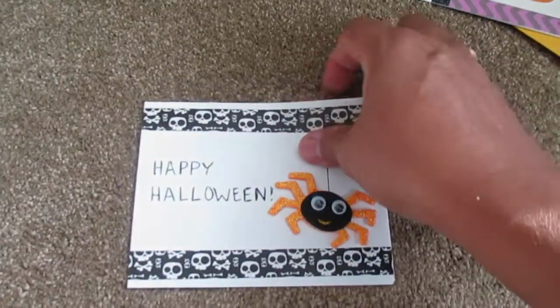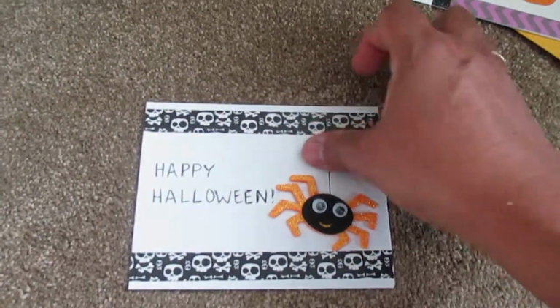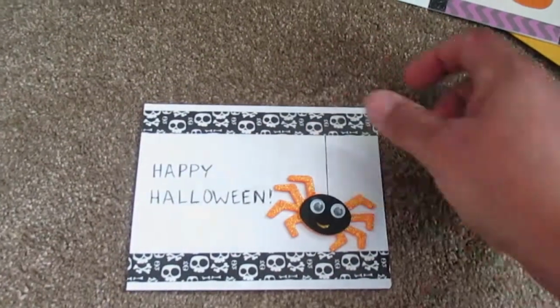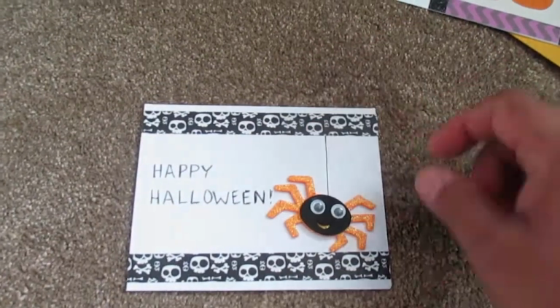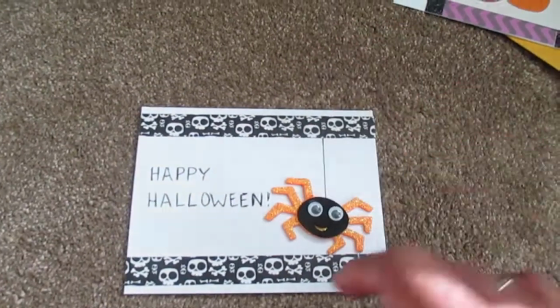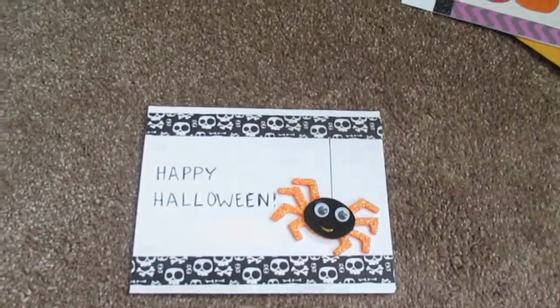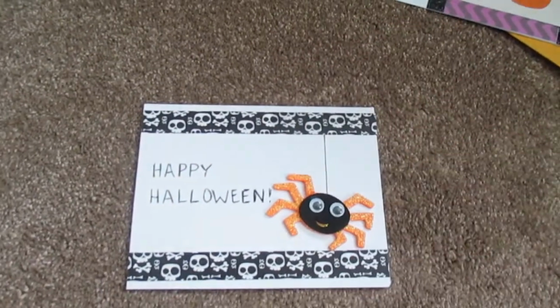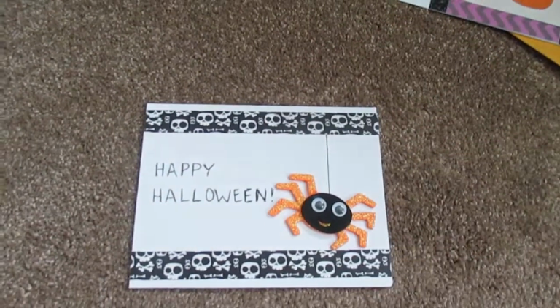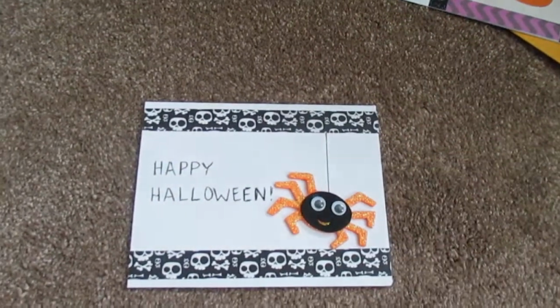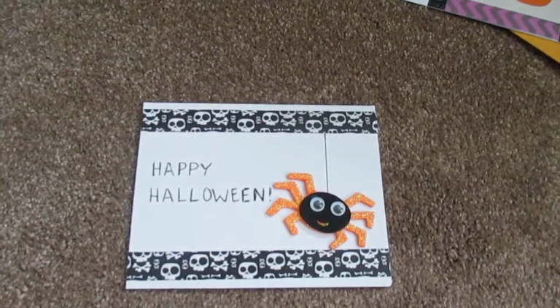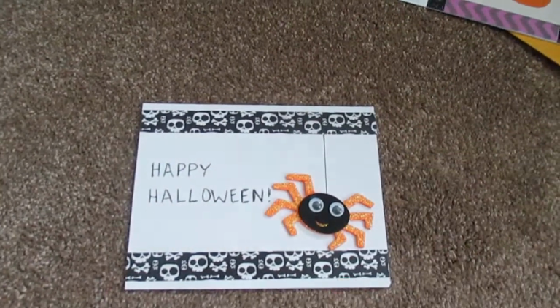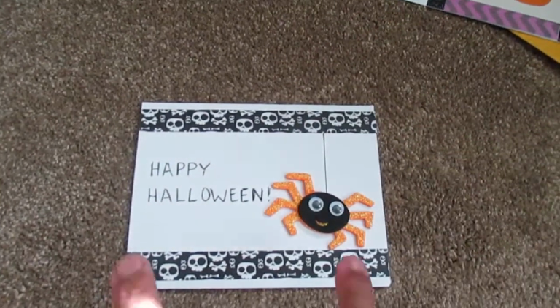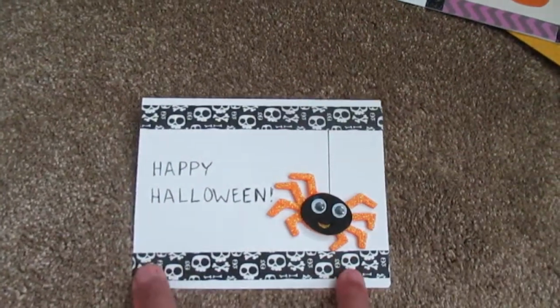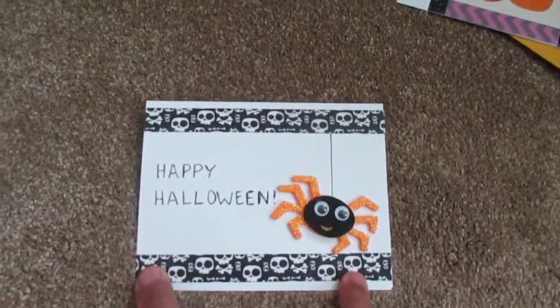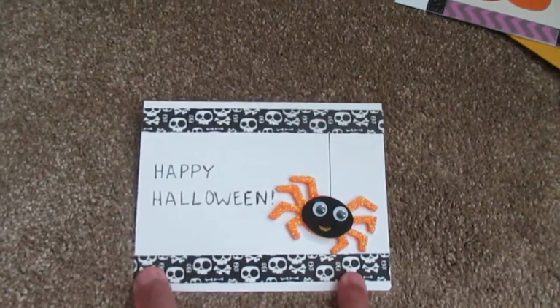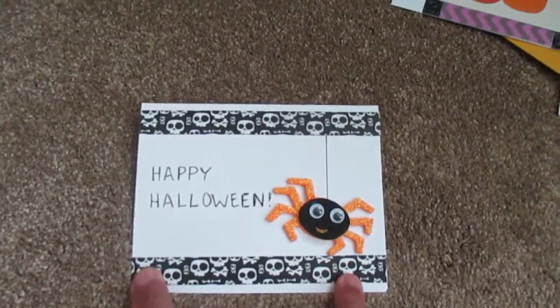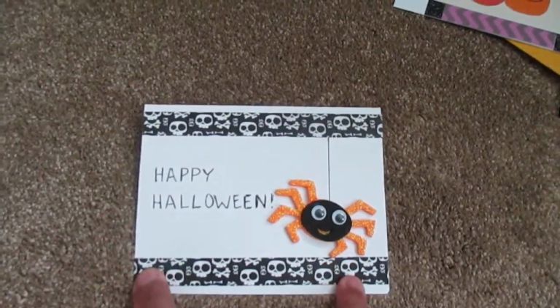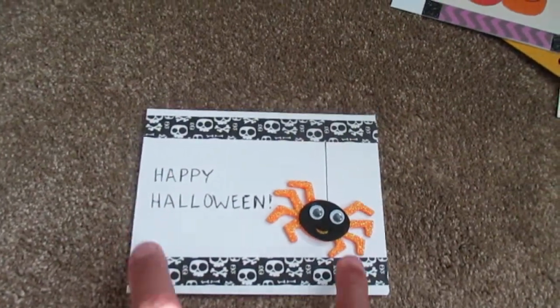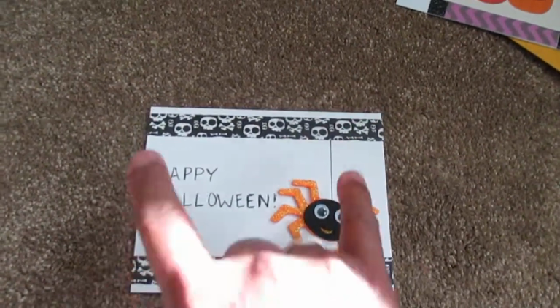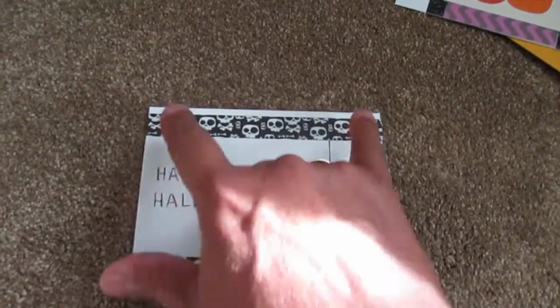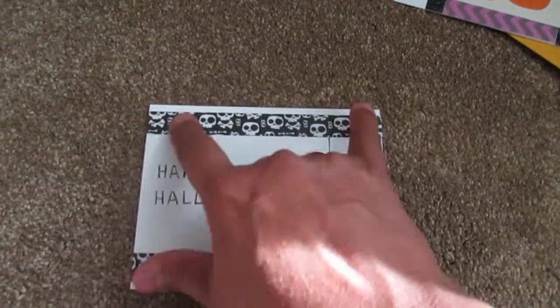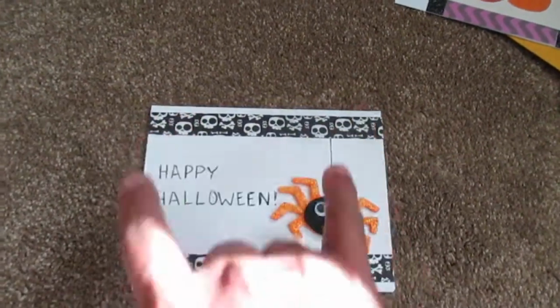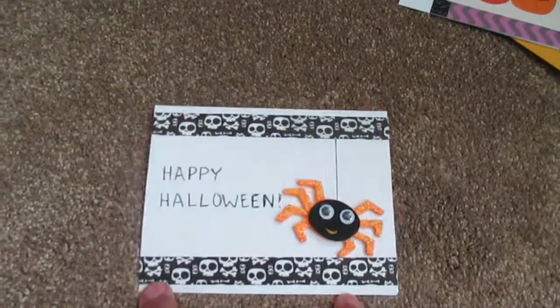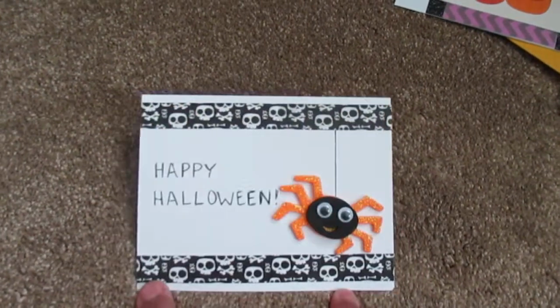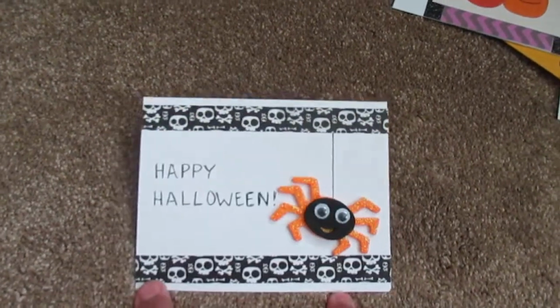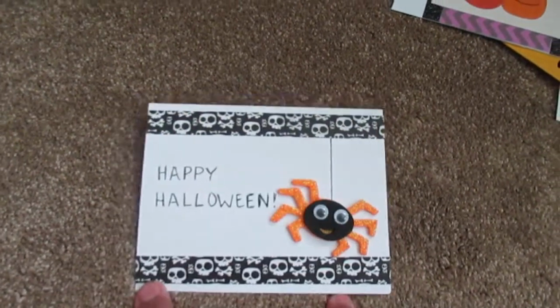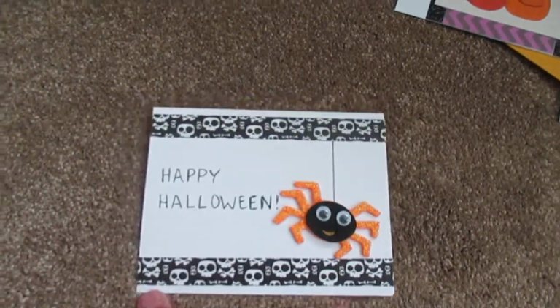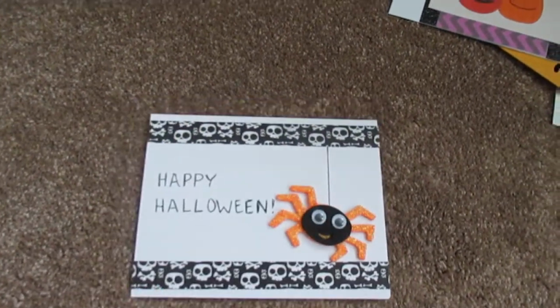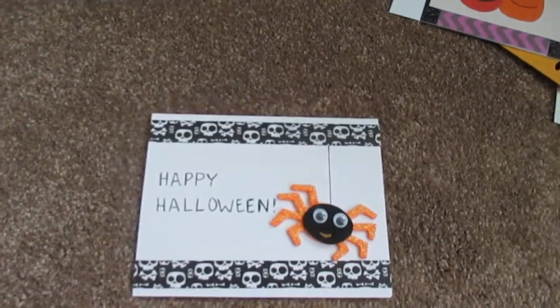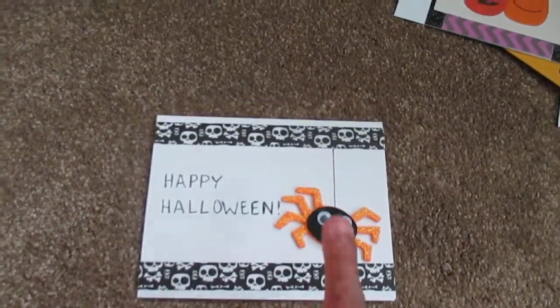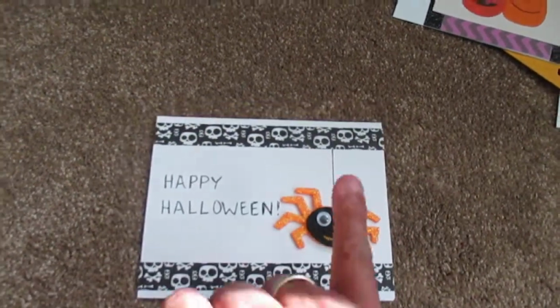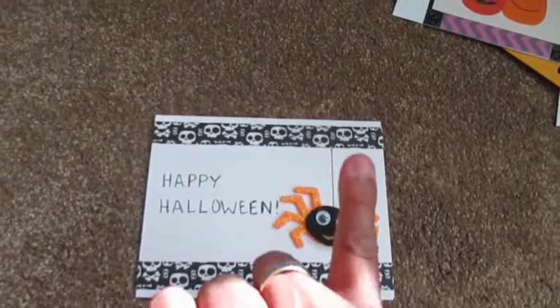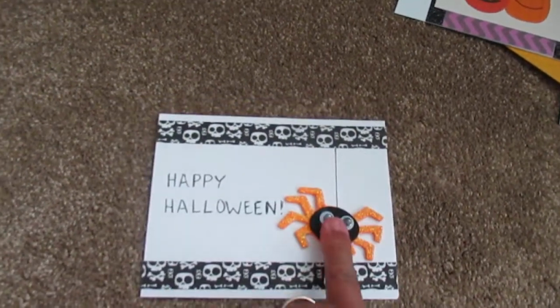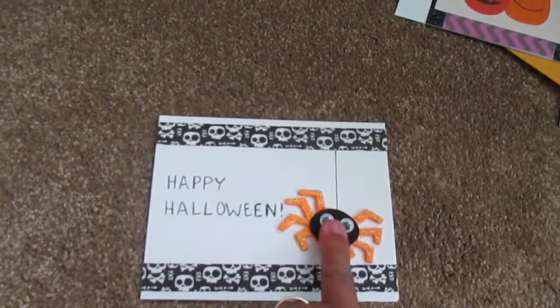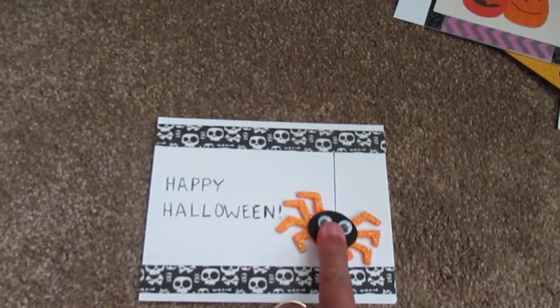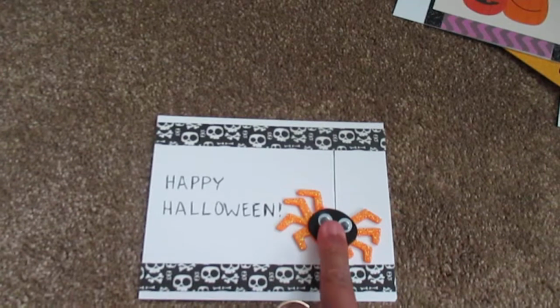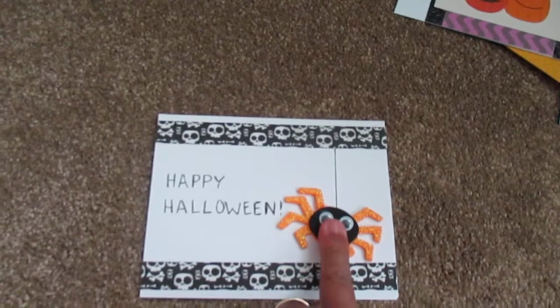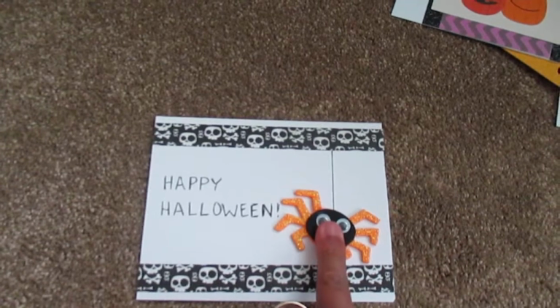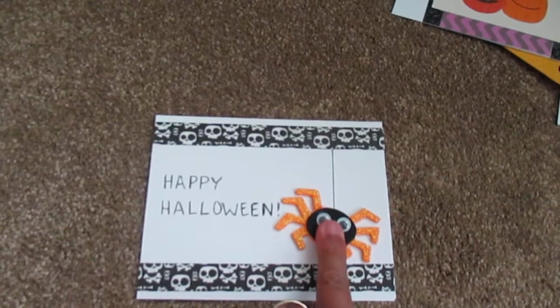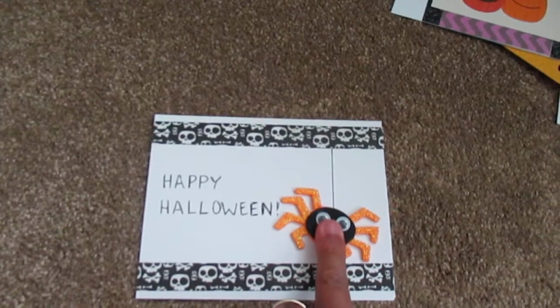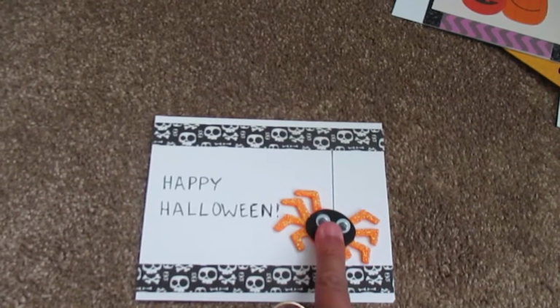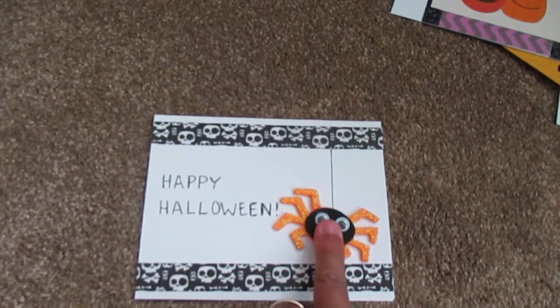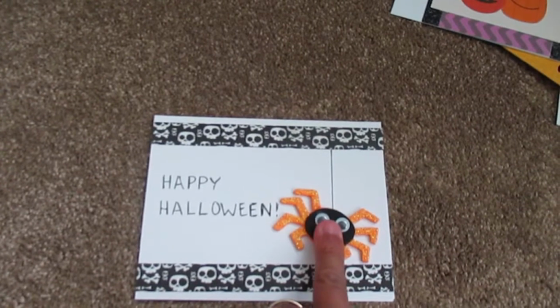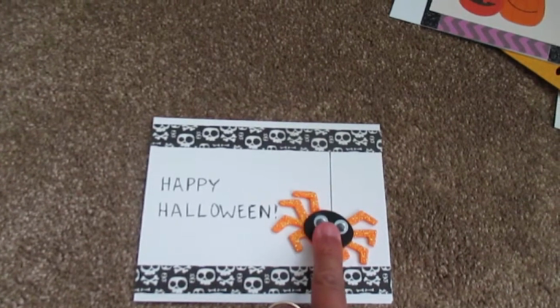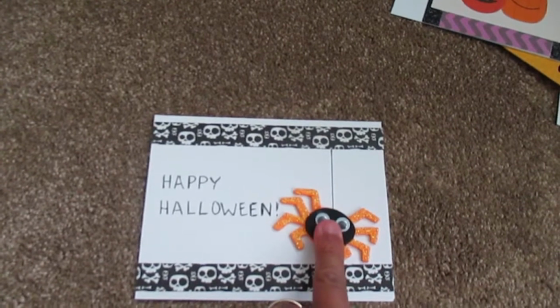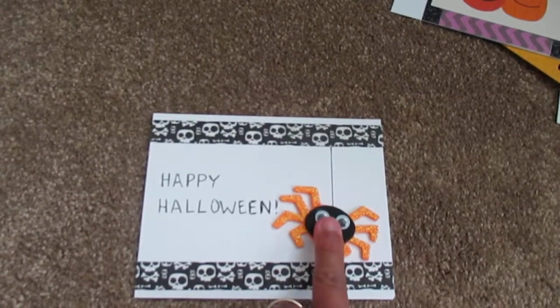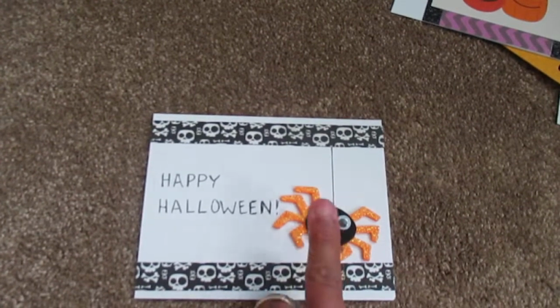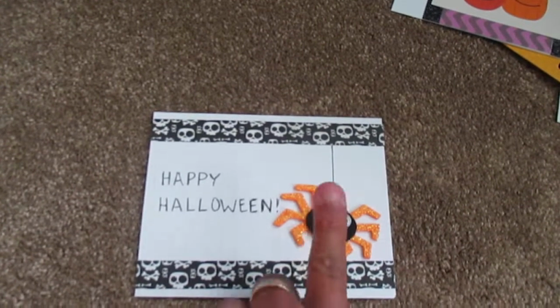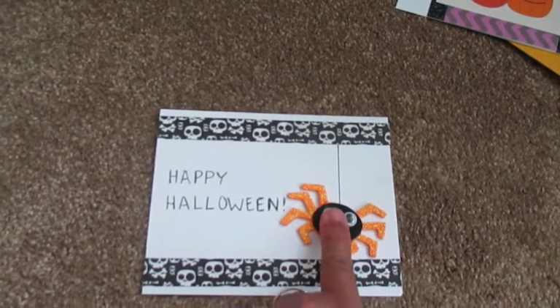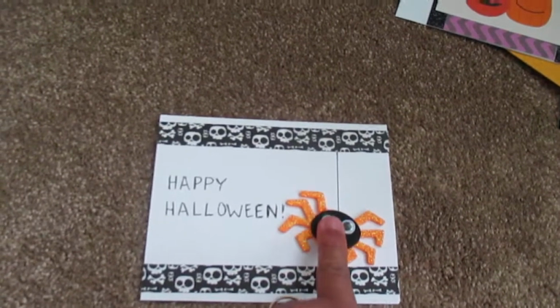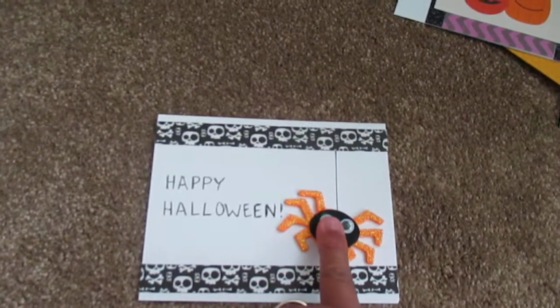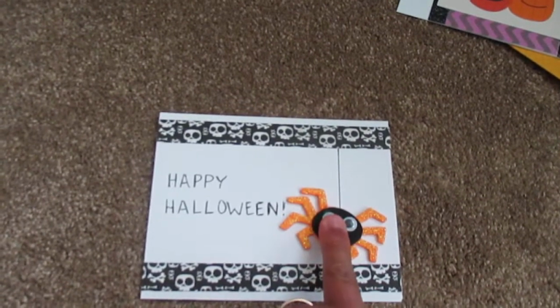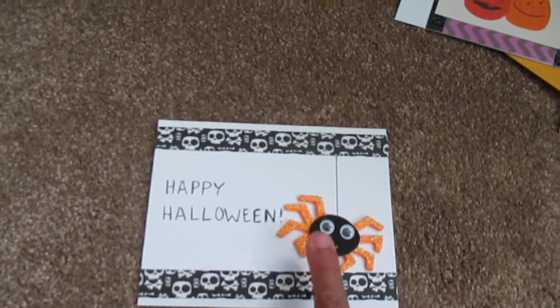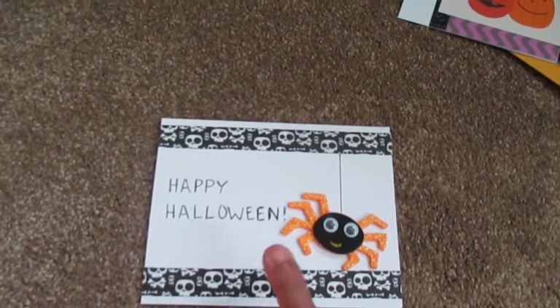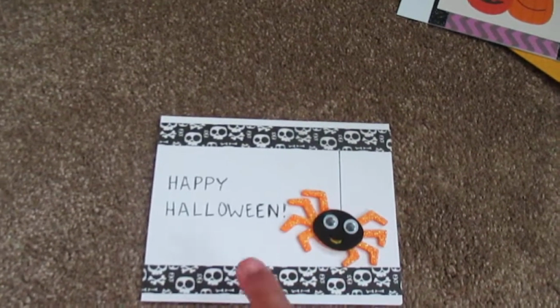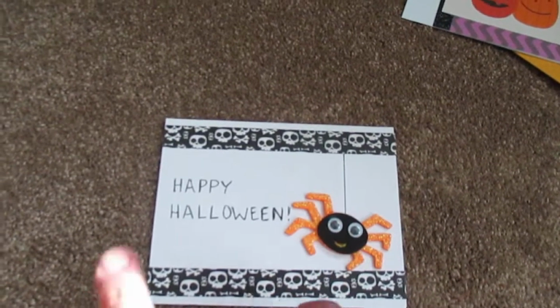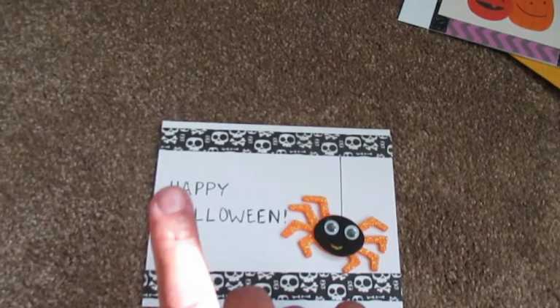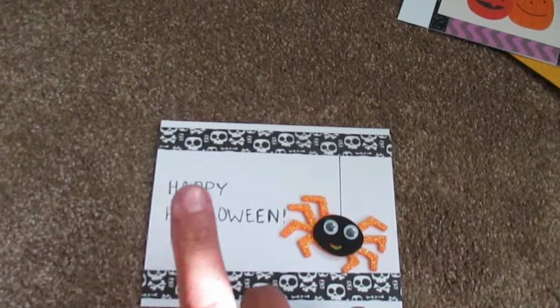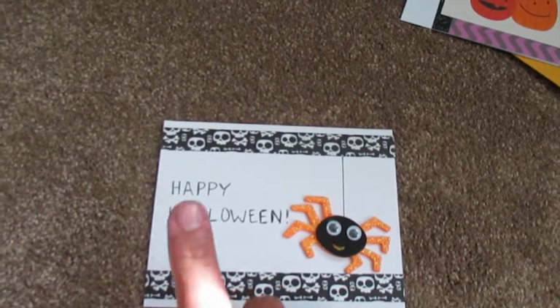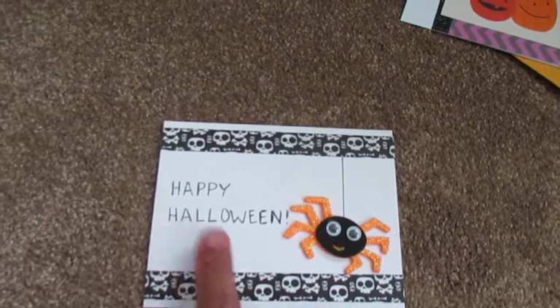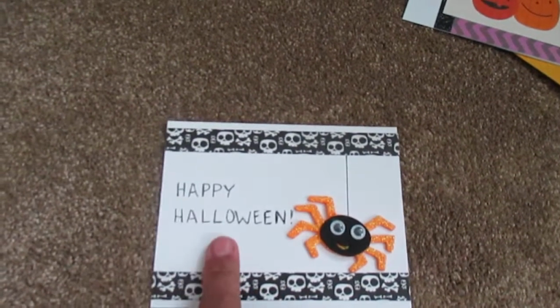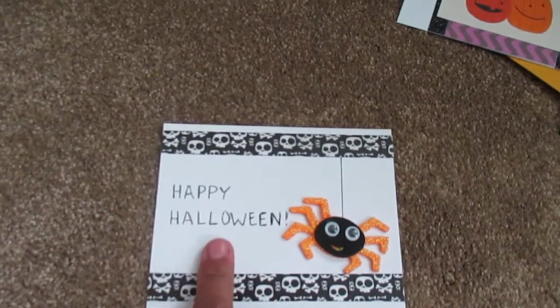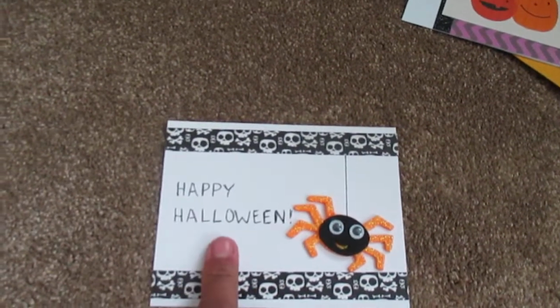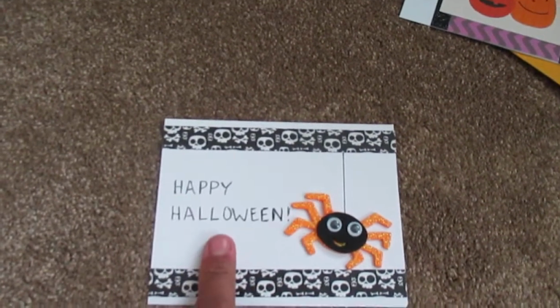Next, the washi tape — top and bottom. The googly-eye spider sticker from Michaels. And my own handwriting.